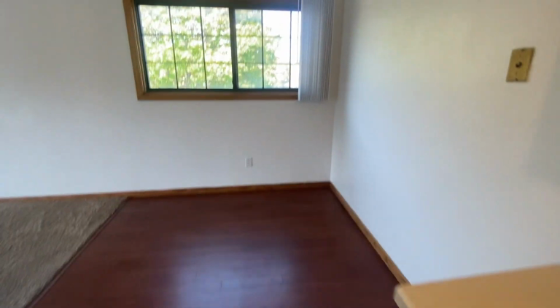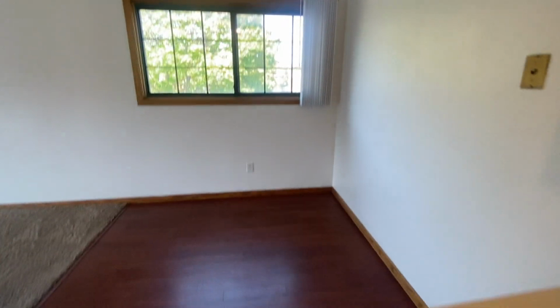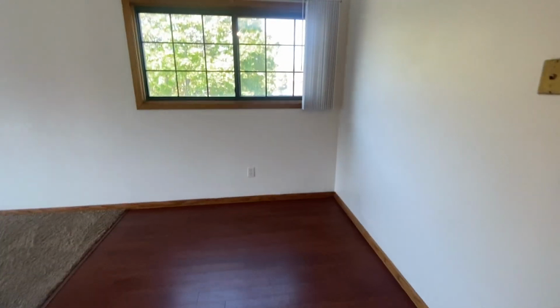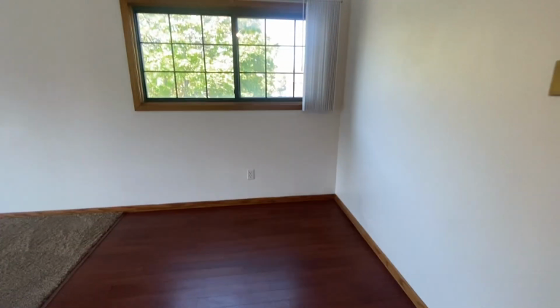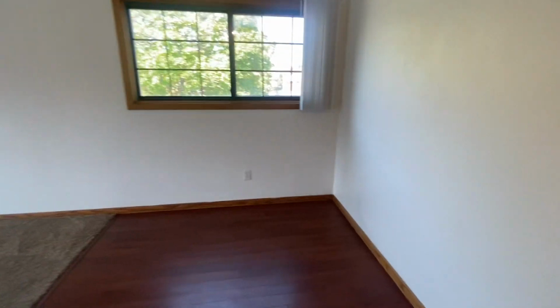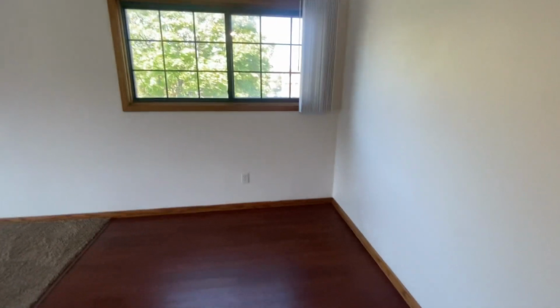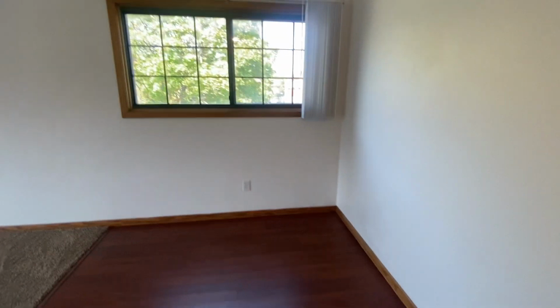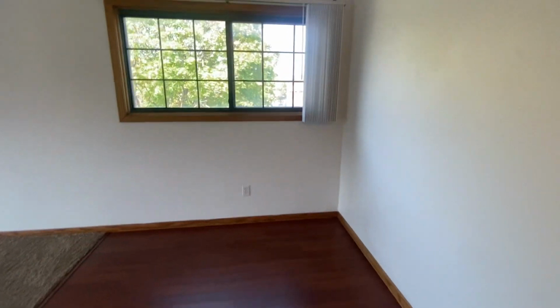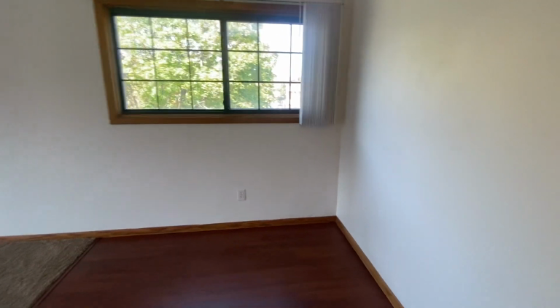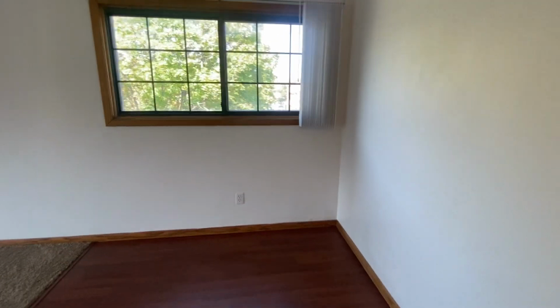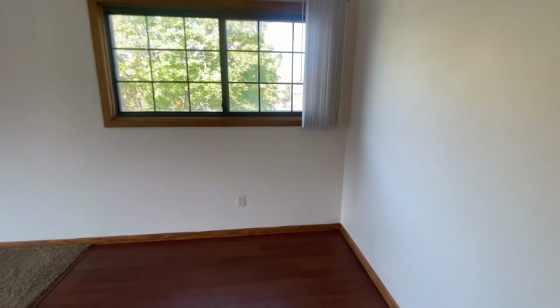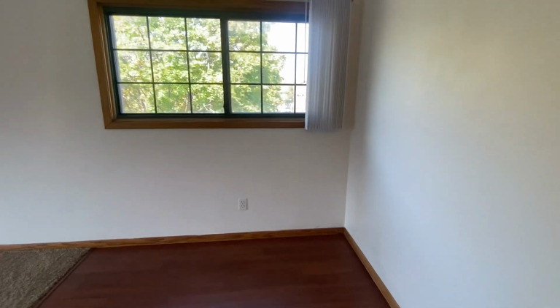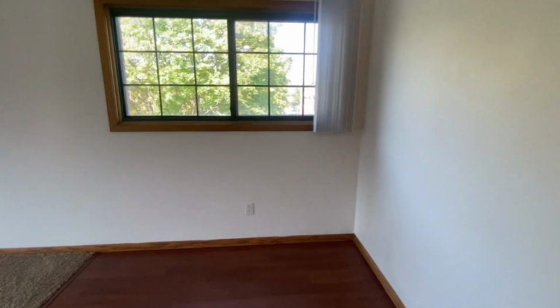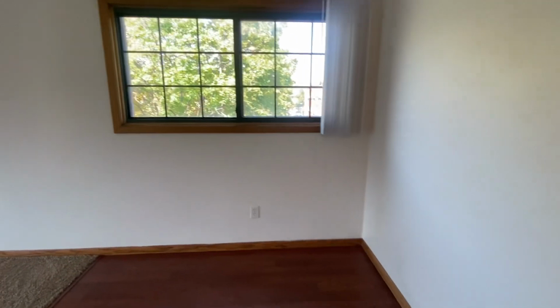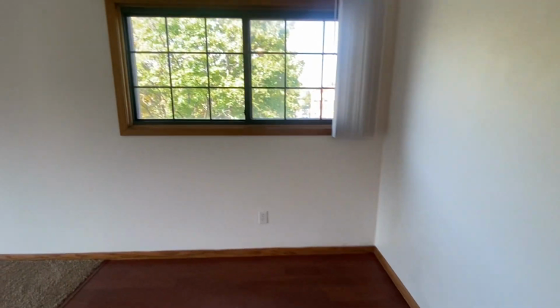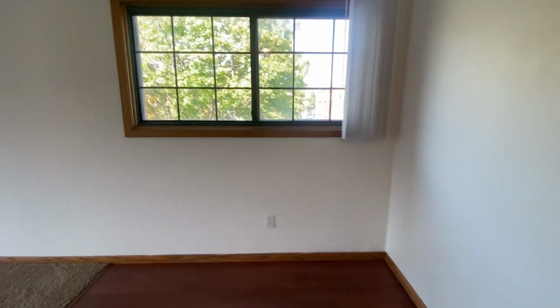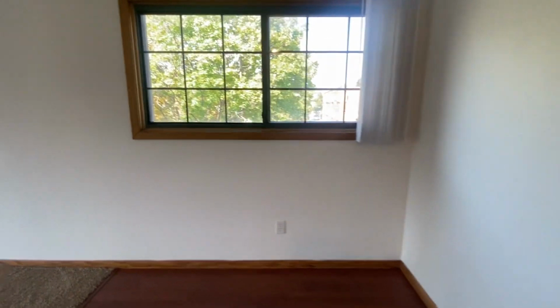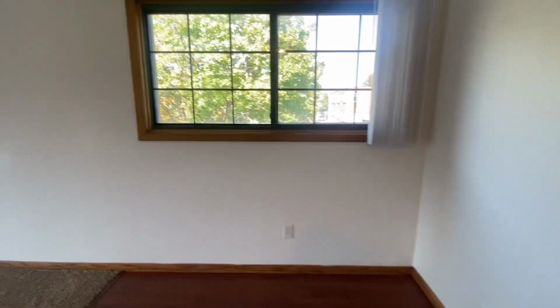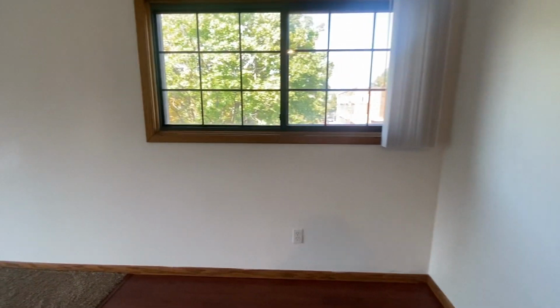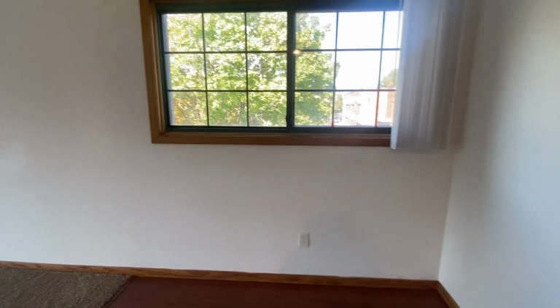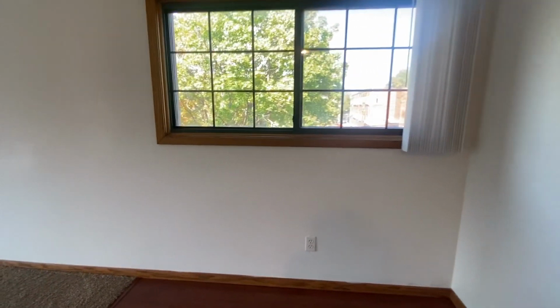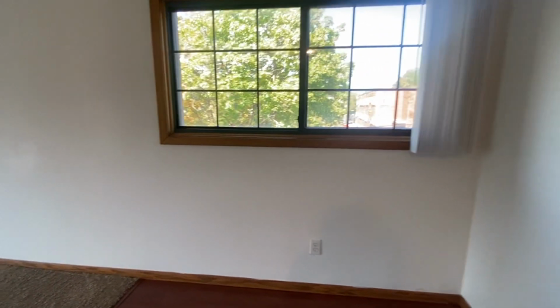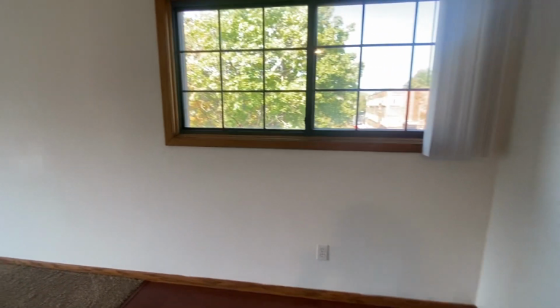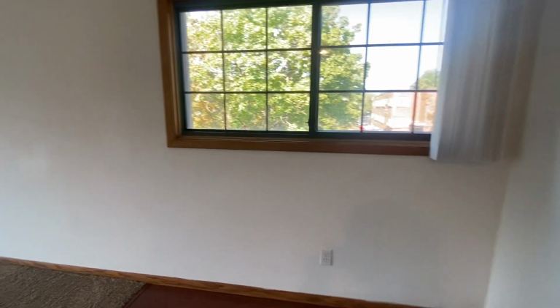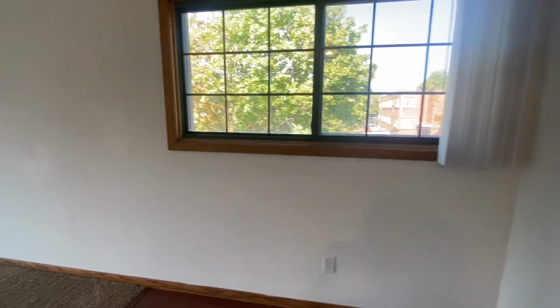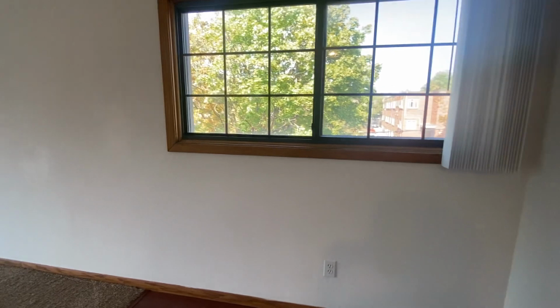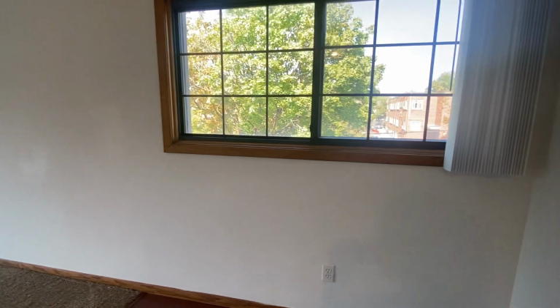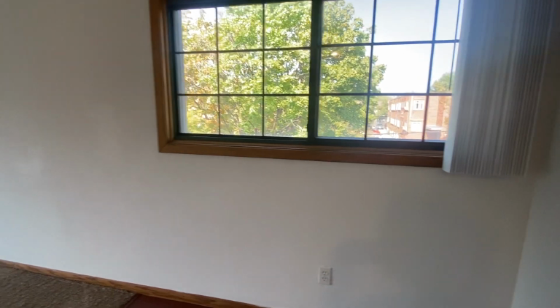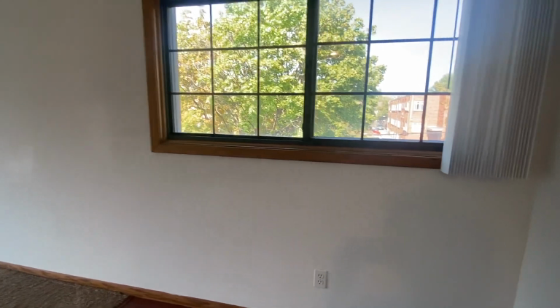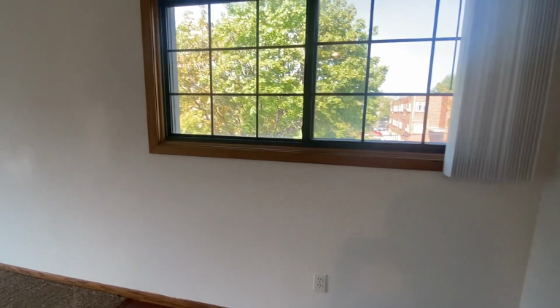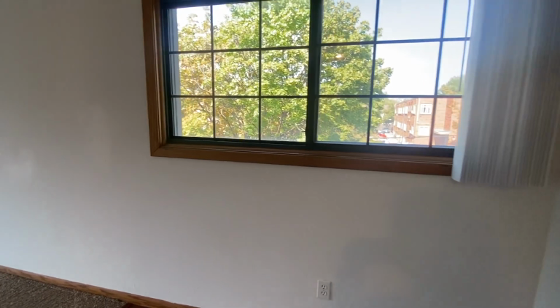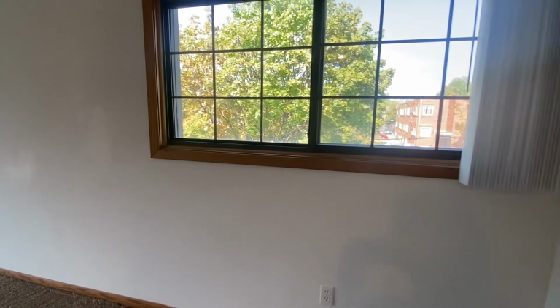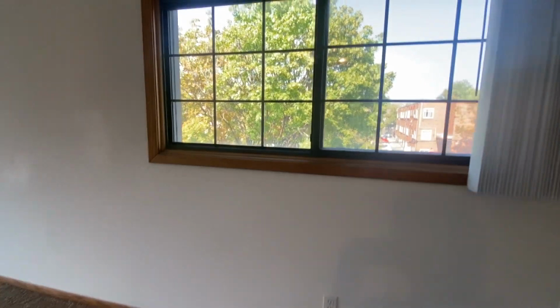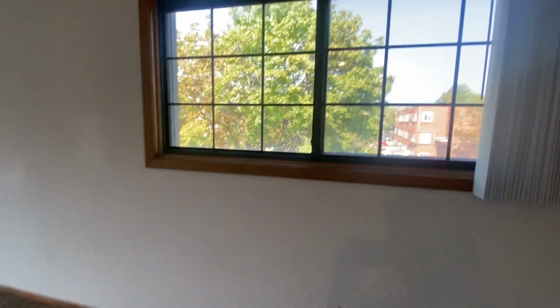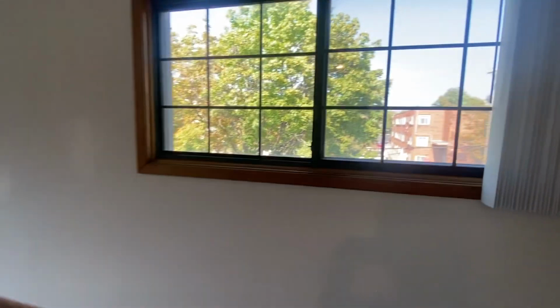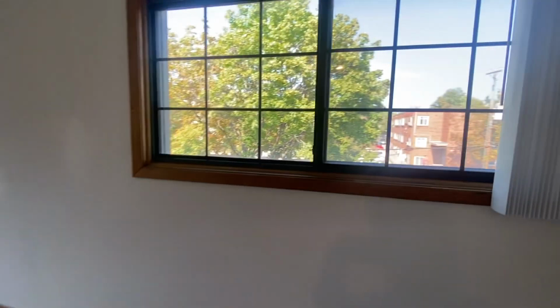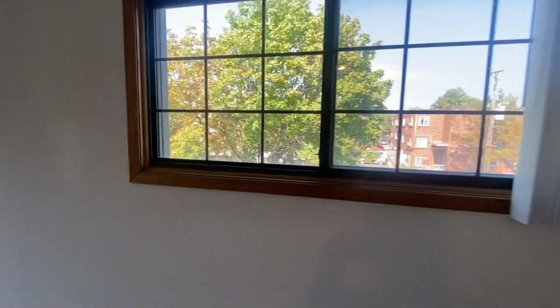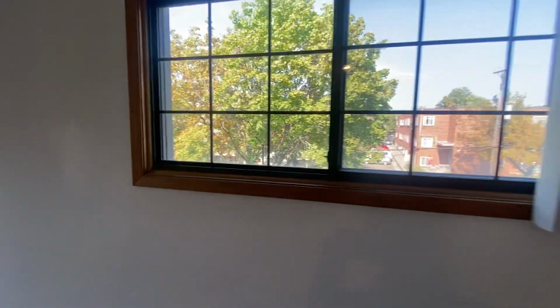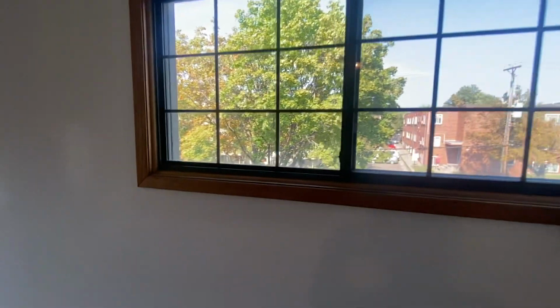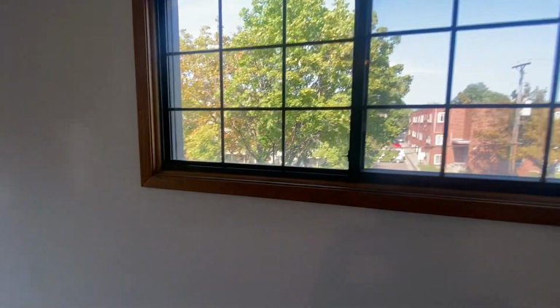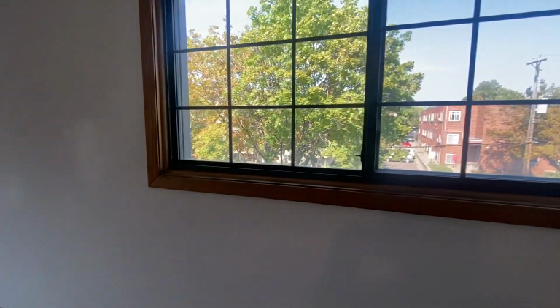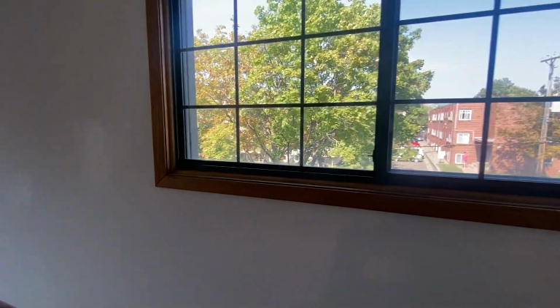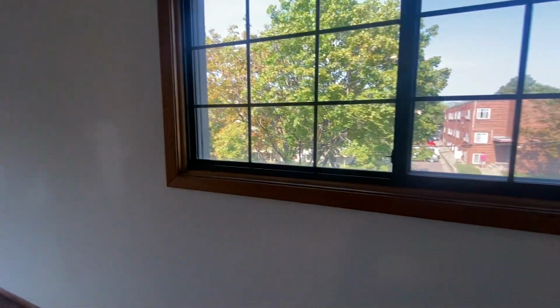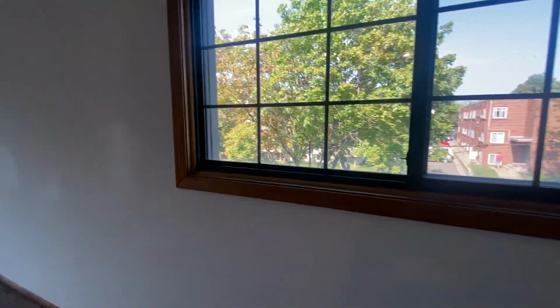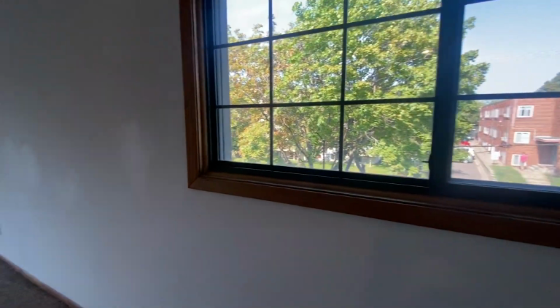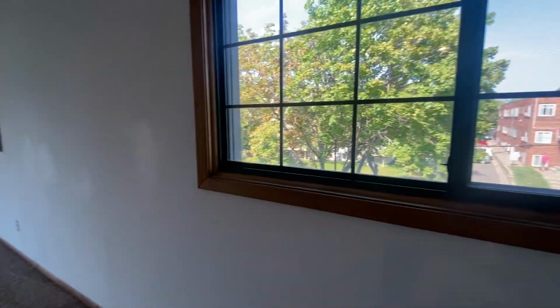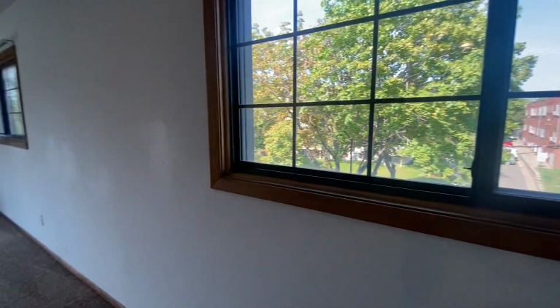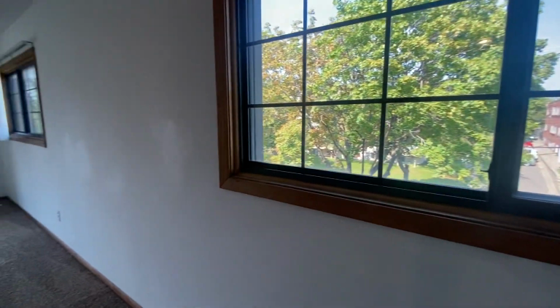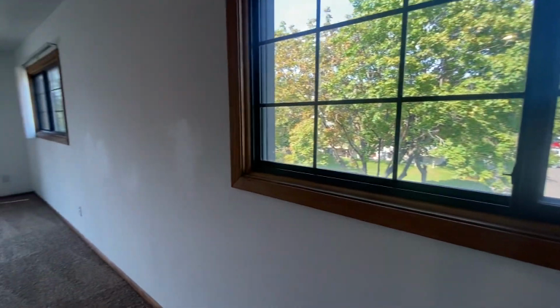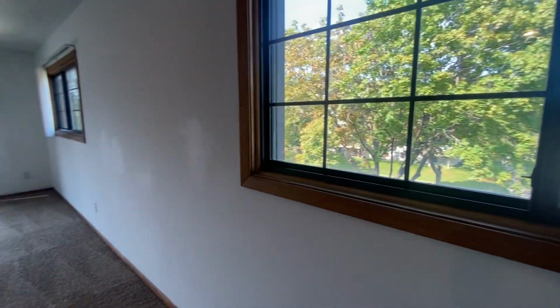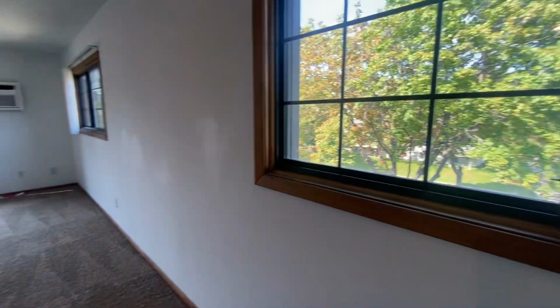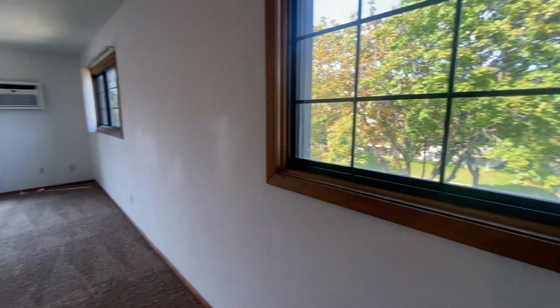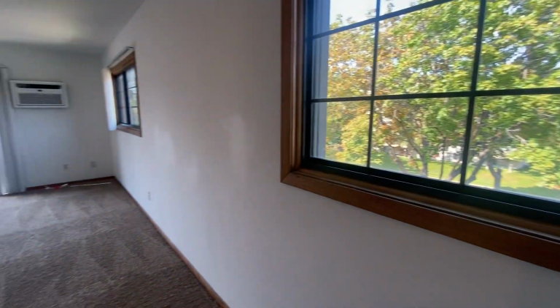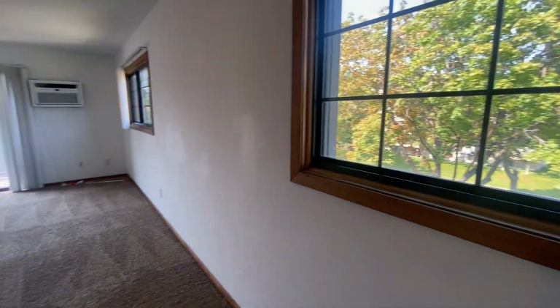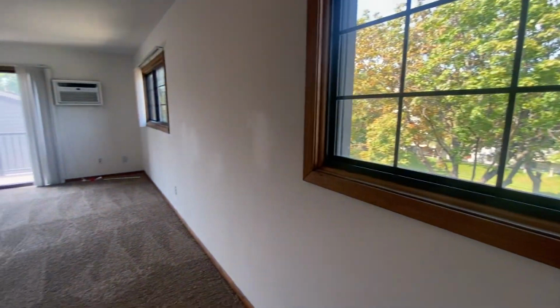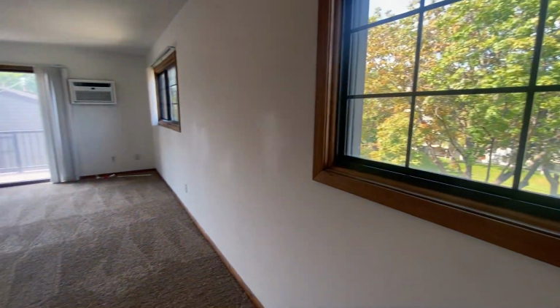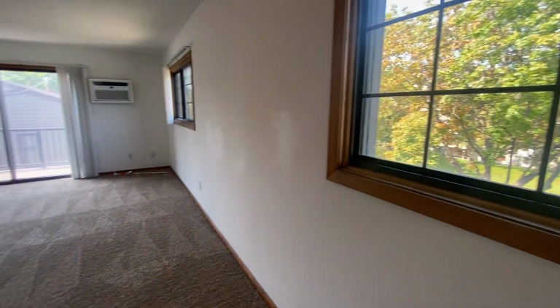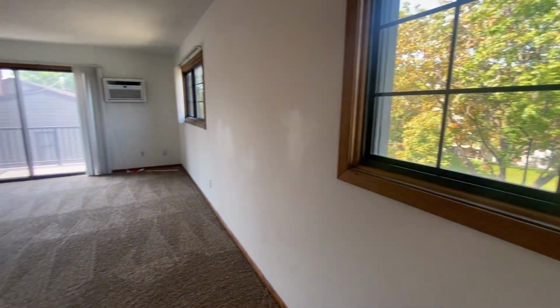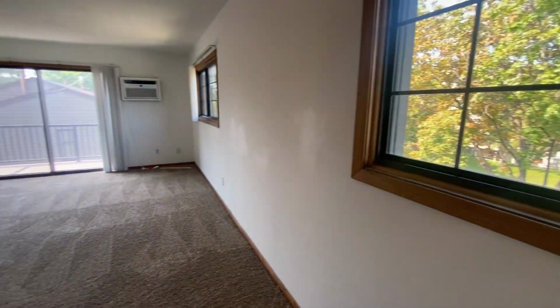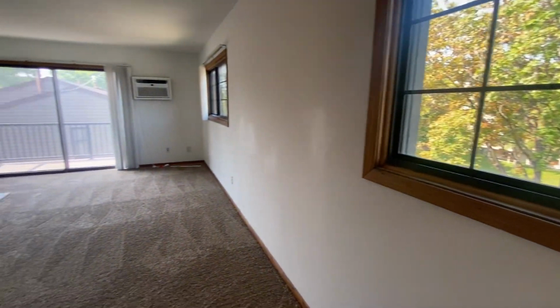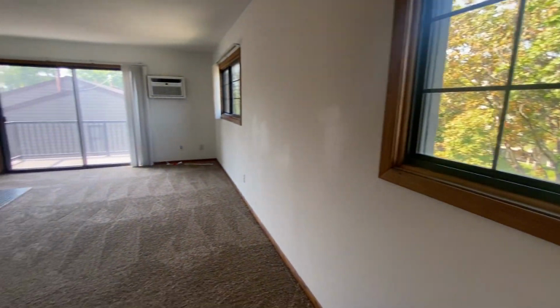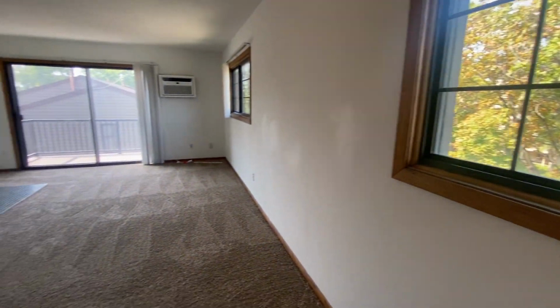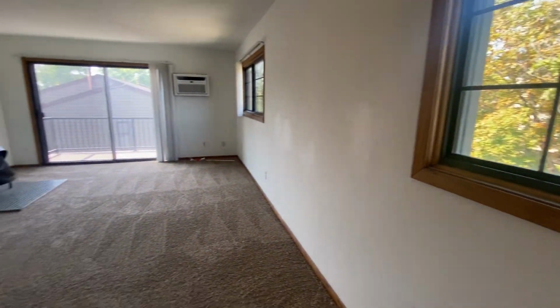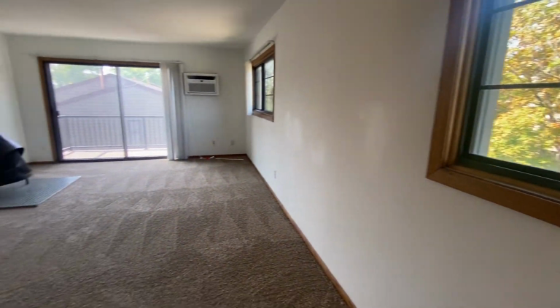This is a corner unit so you're gonna have plenty of natural light with a few extra windows along the side, and it swings into your living room.